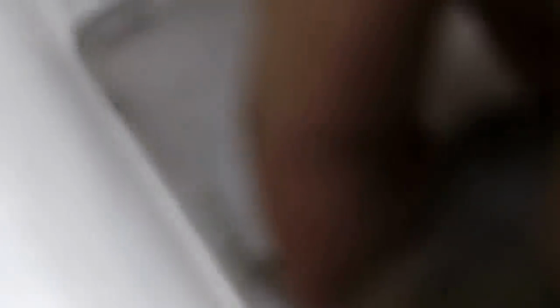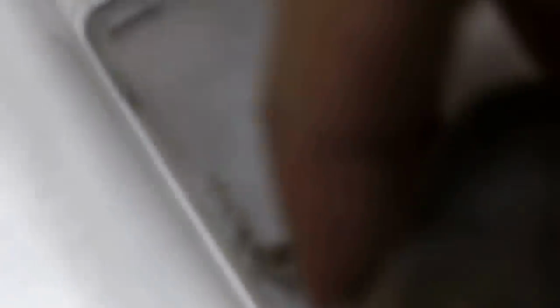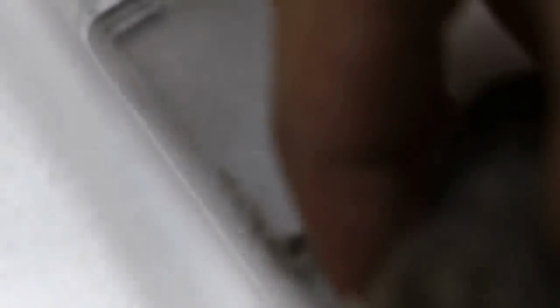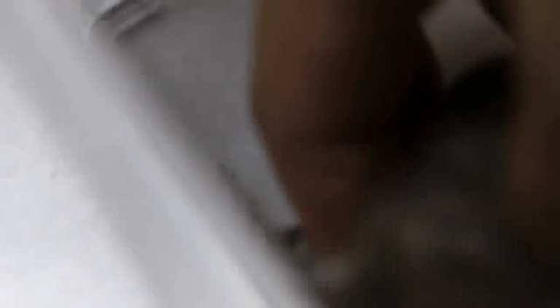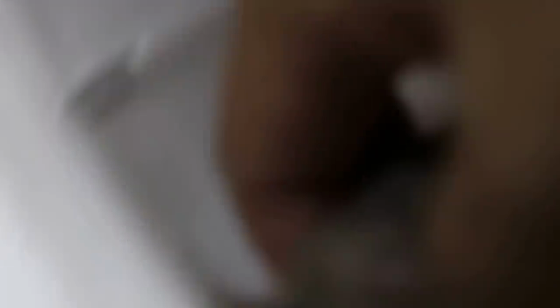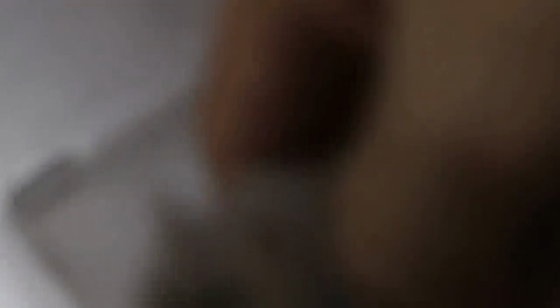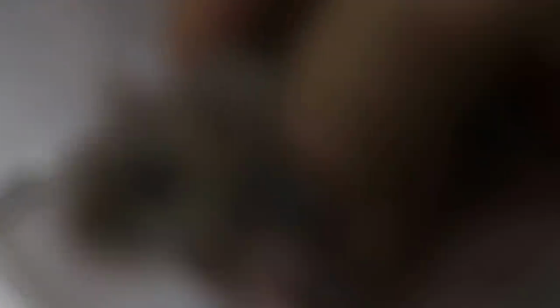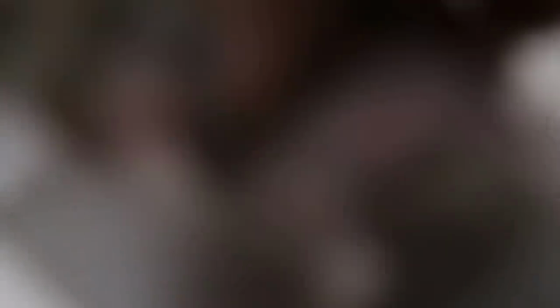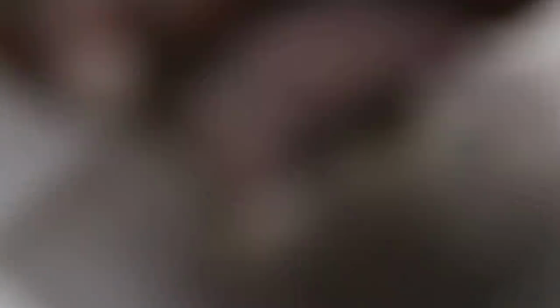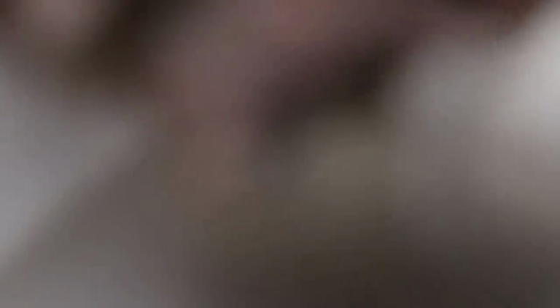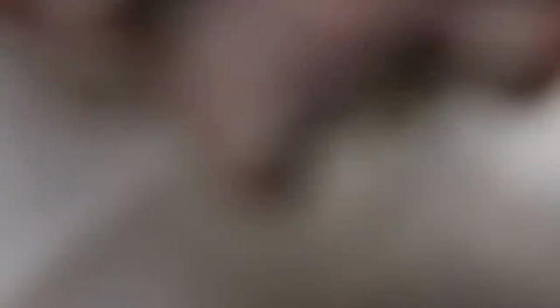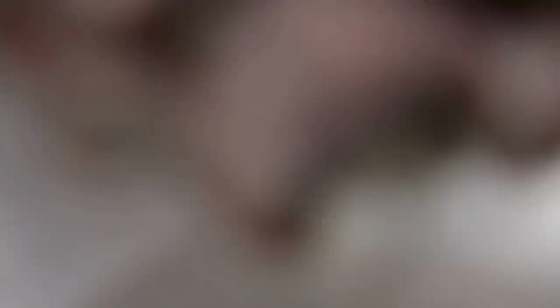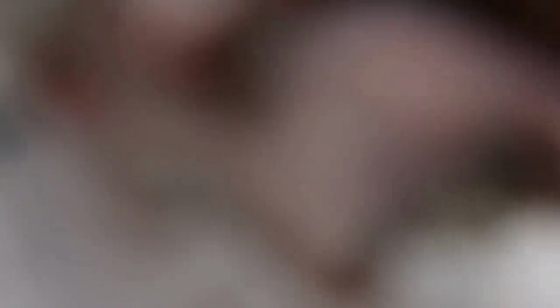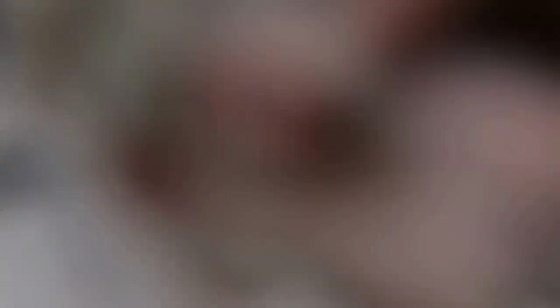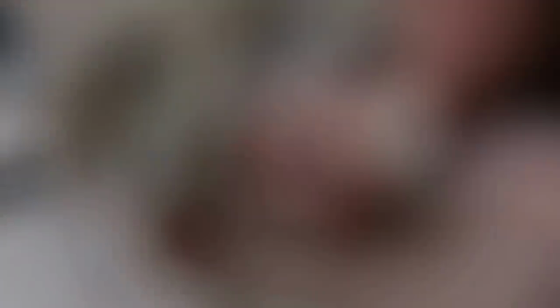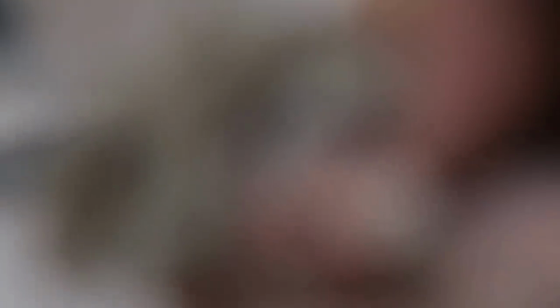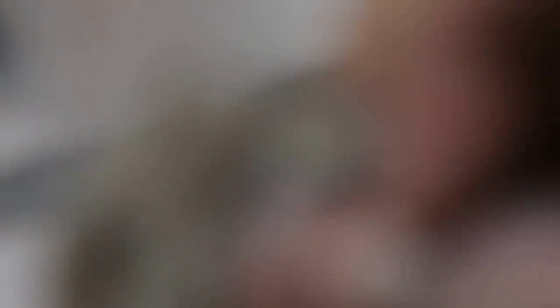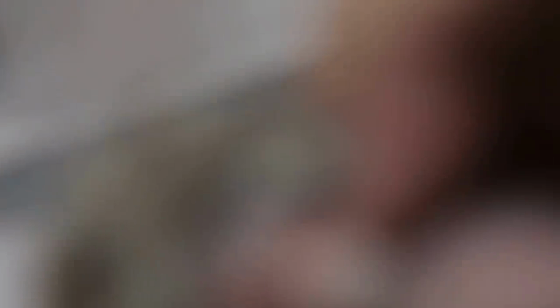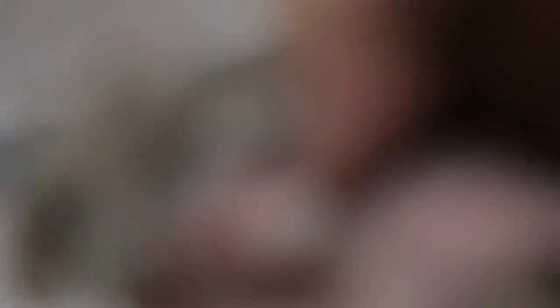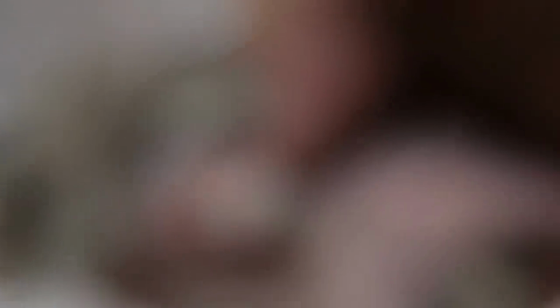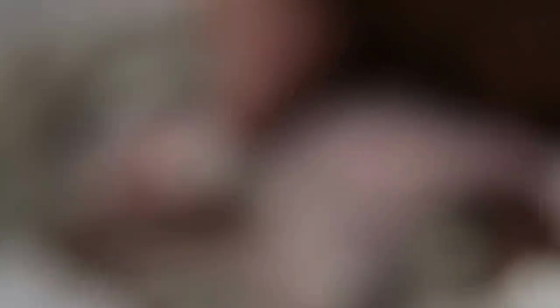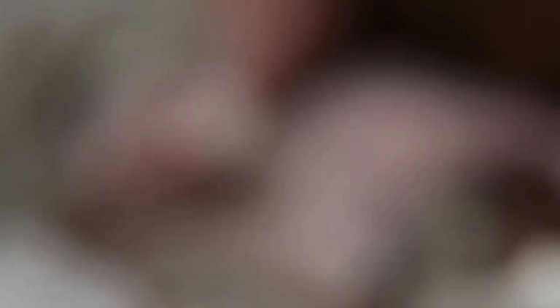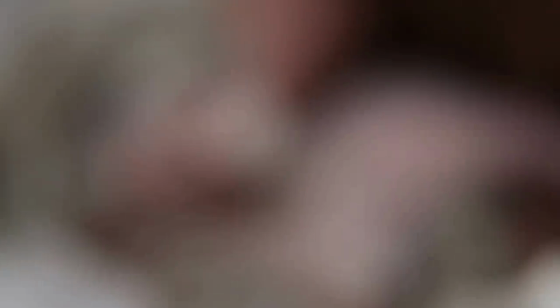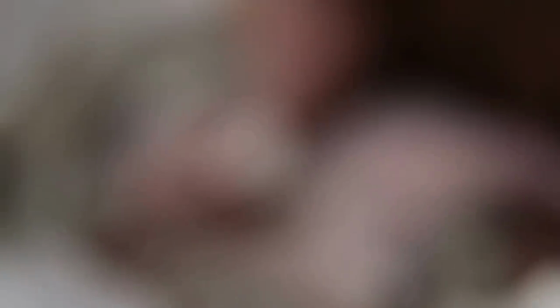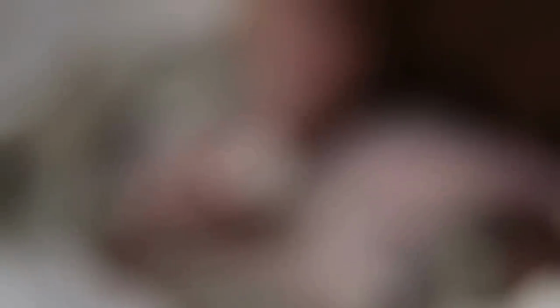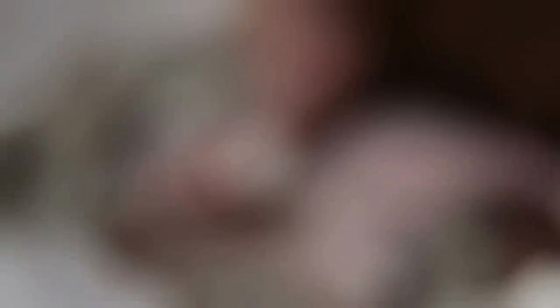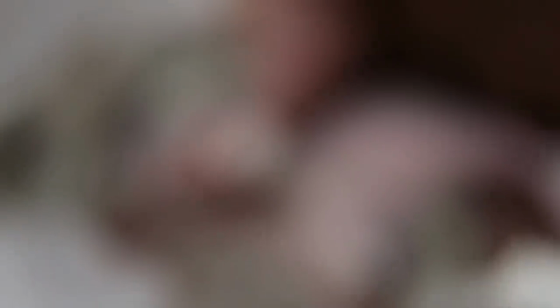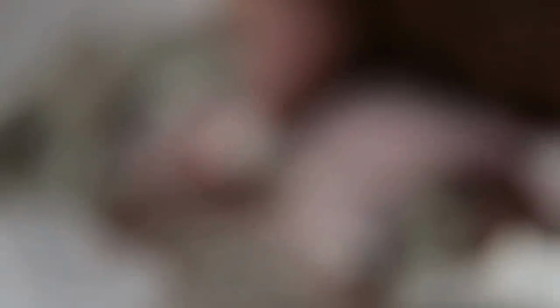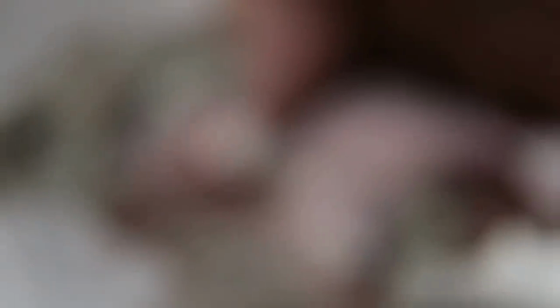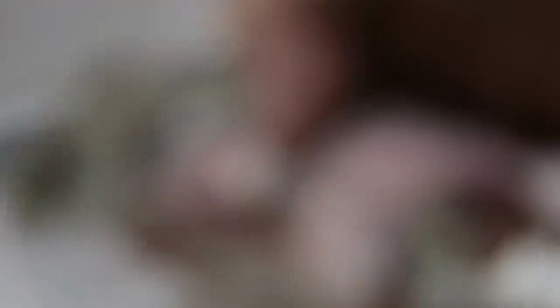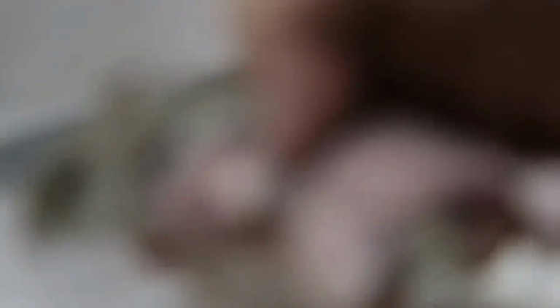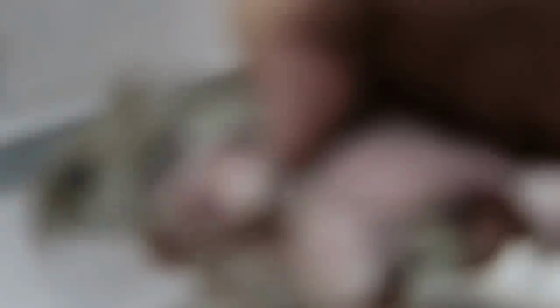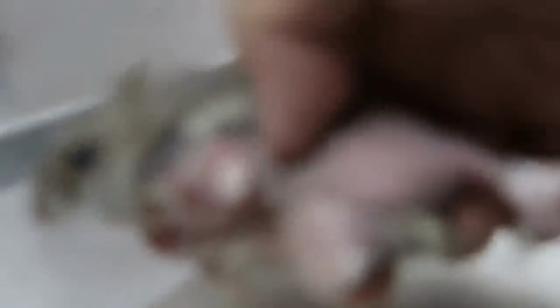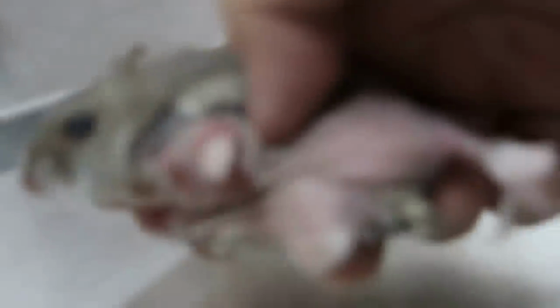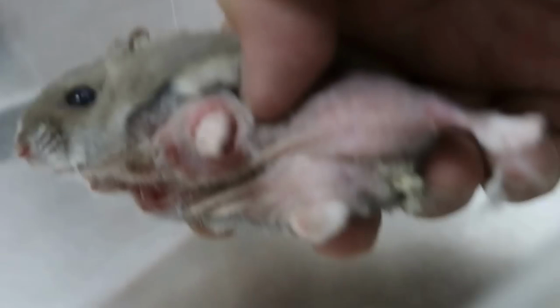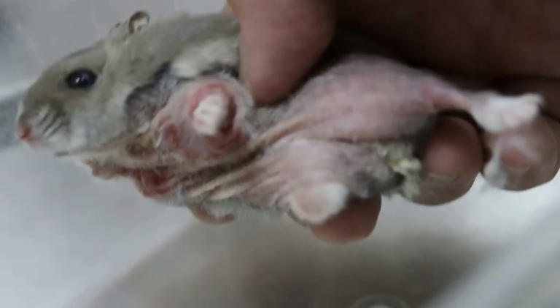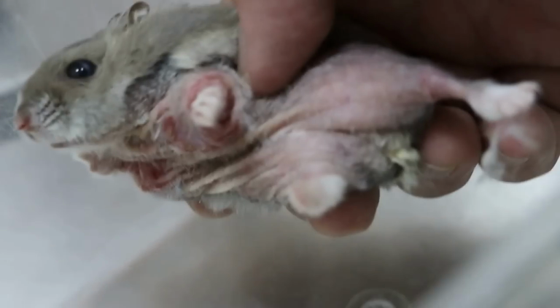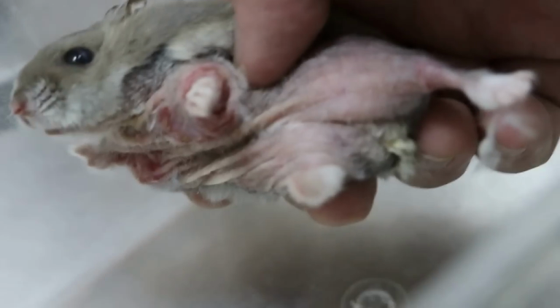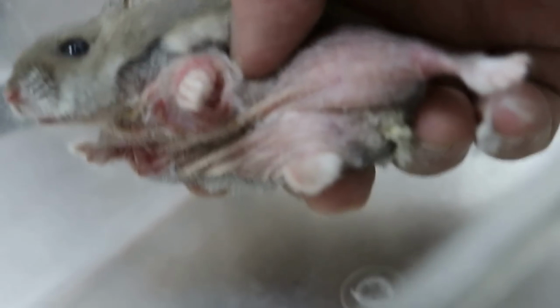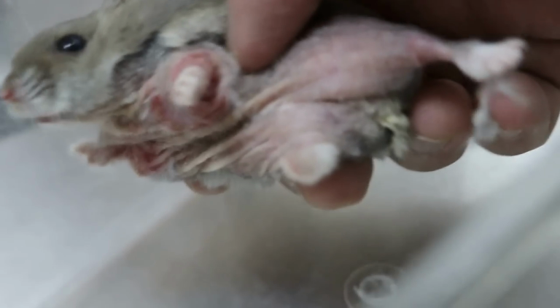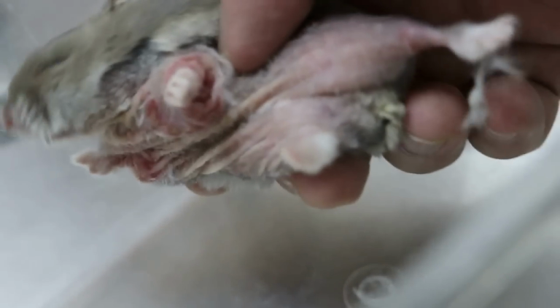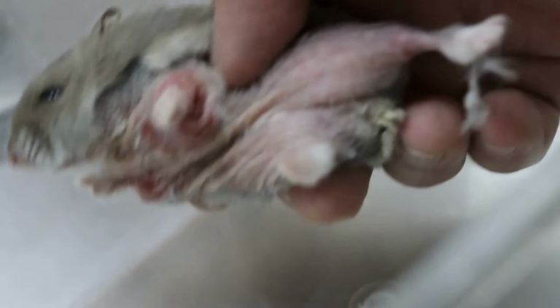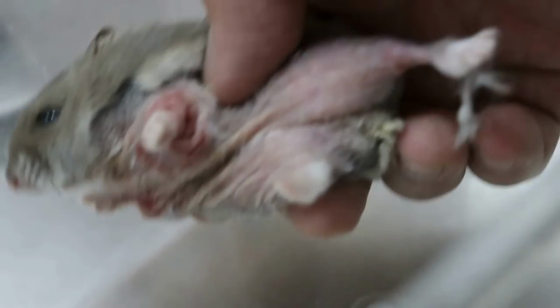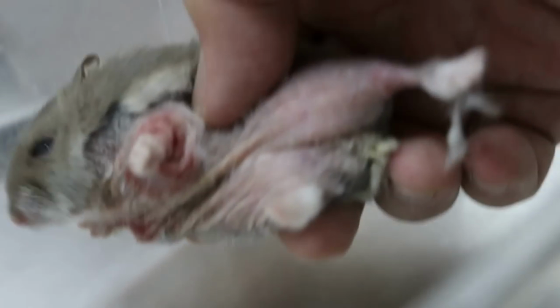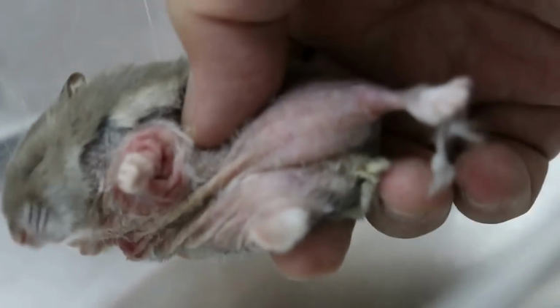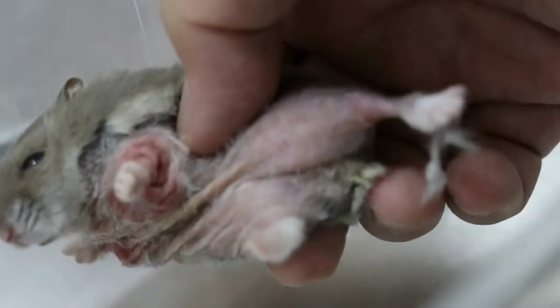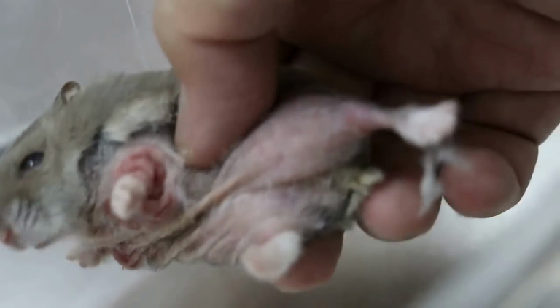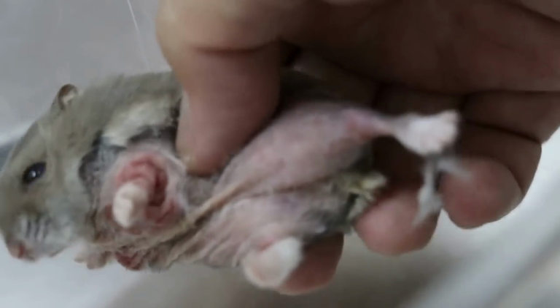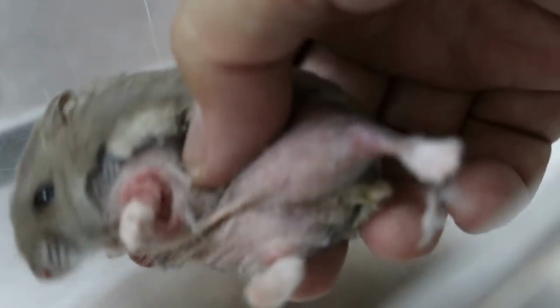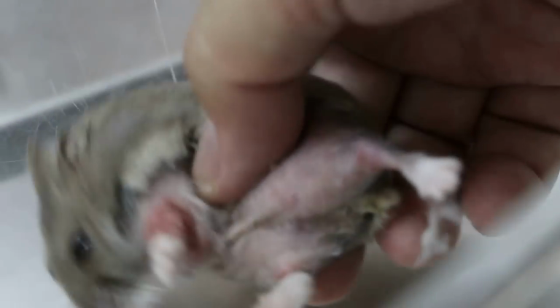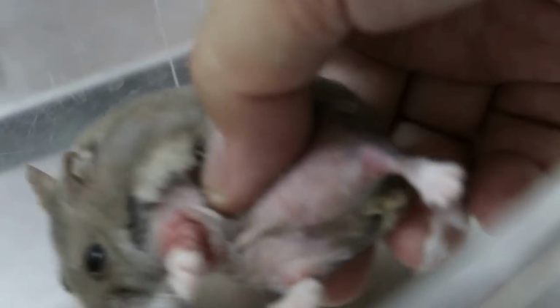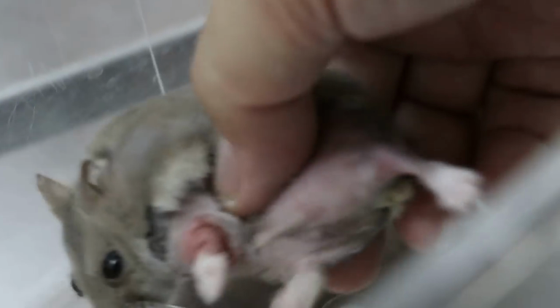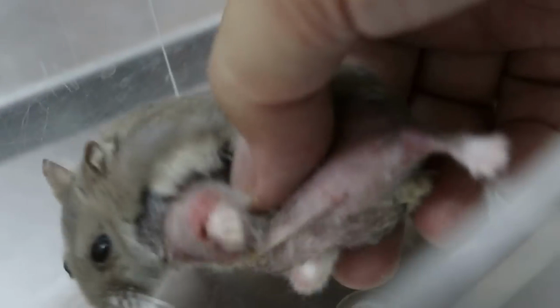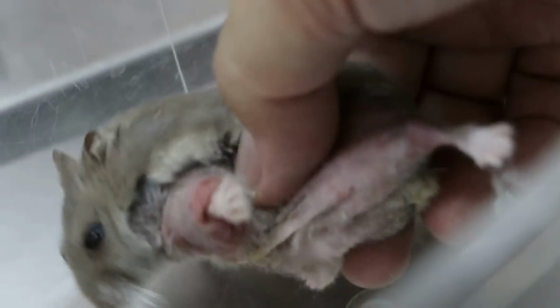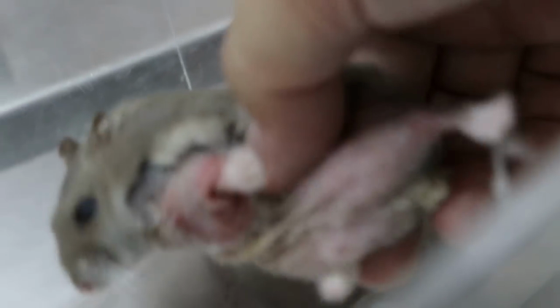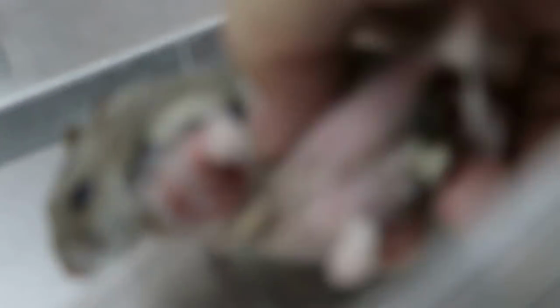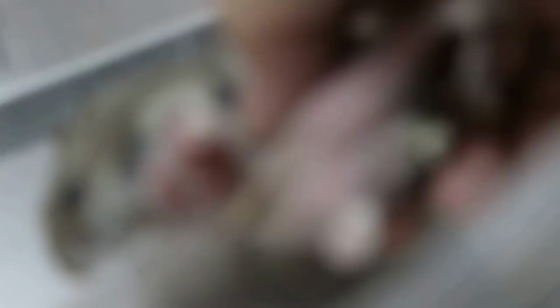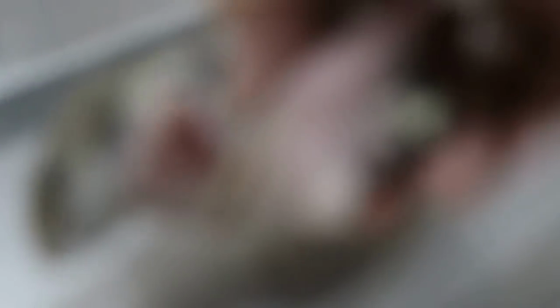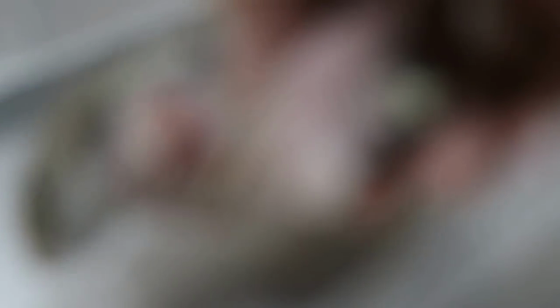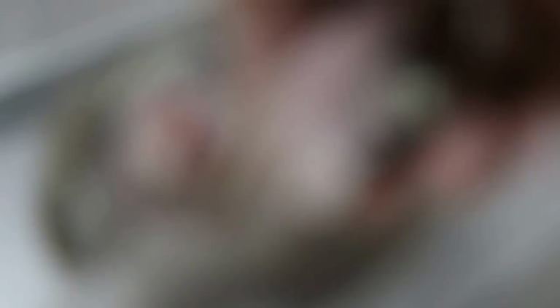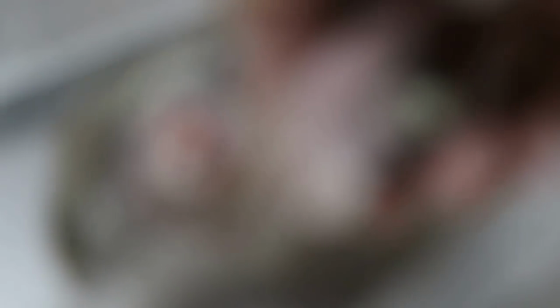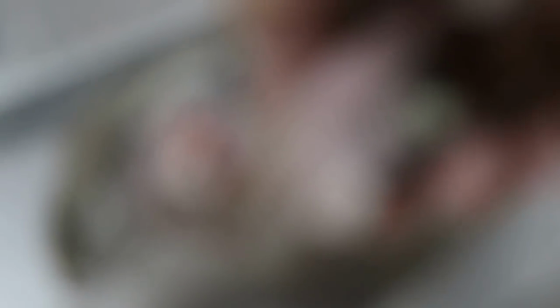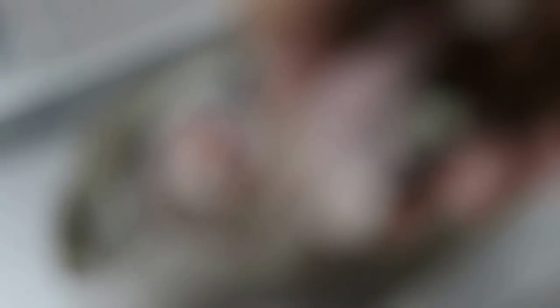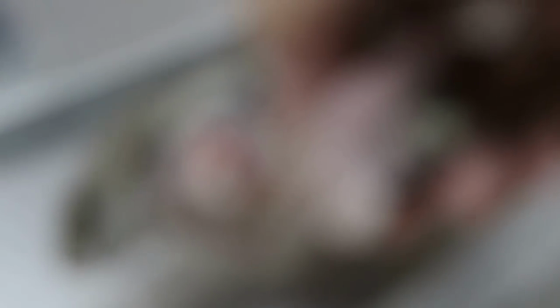It's a very gentle hamster so it's easy to hold him. You can see the hot area — he's biting as well.